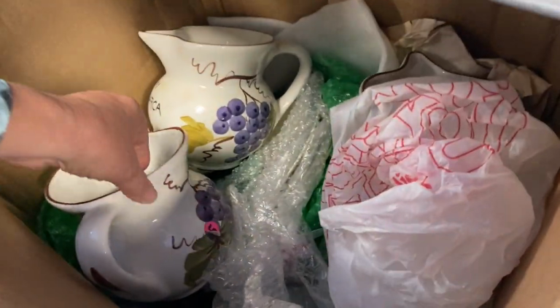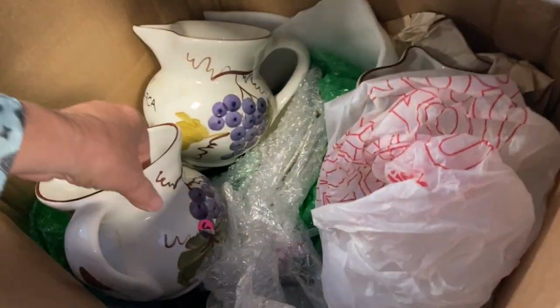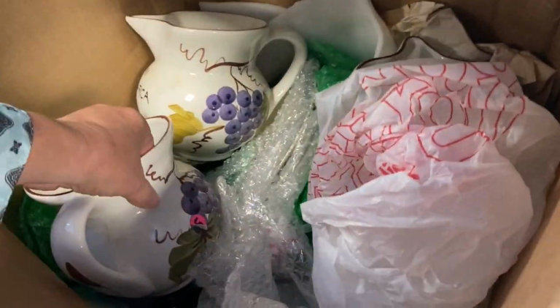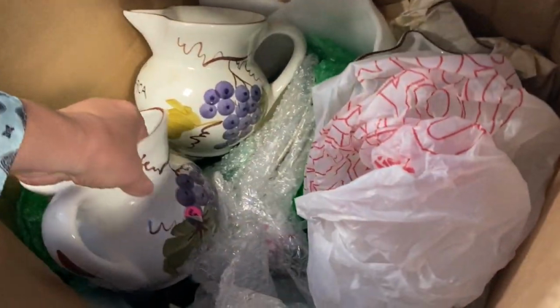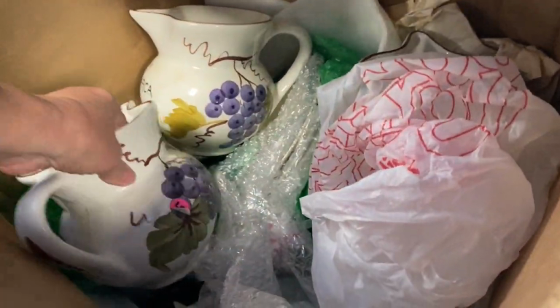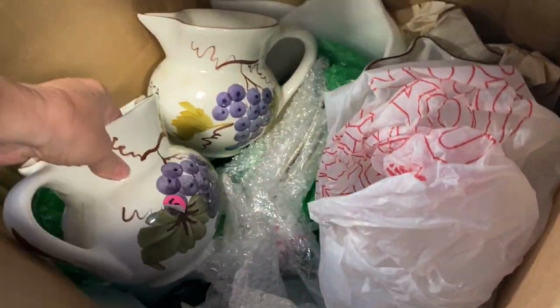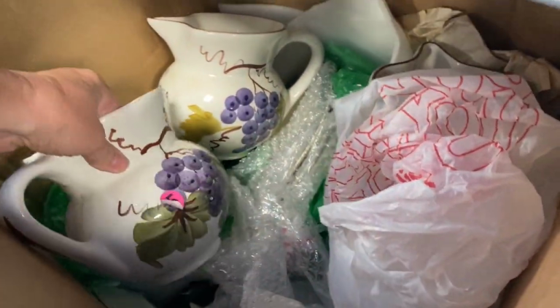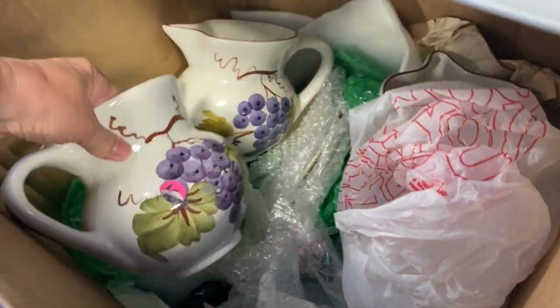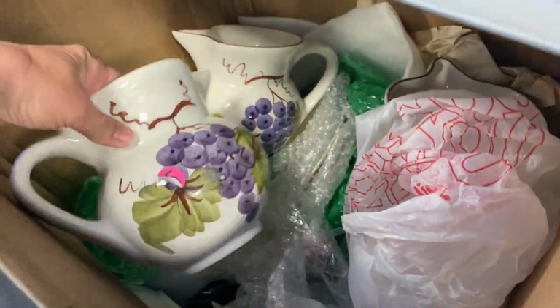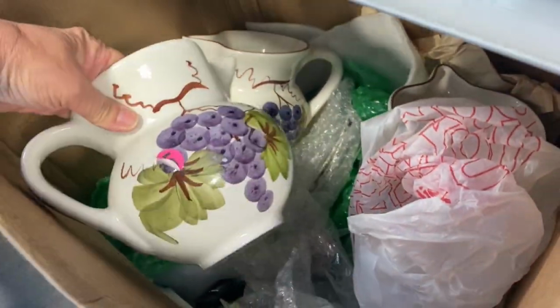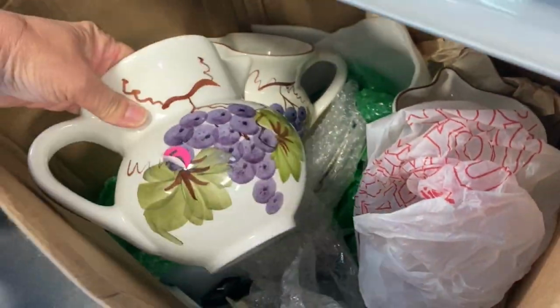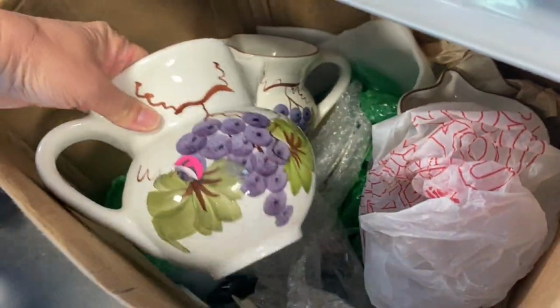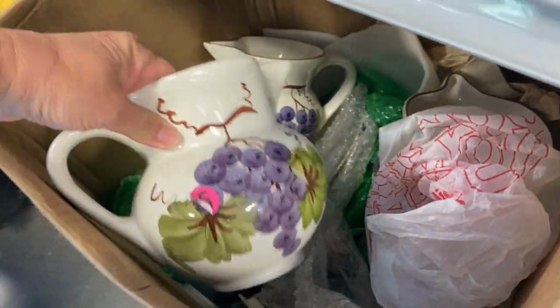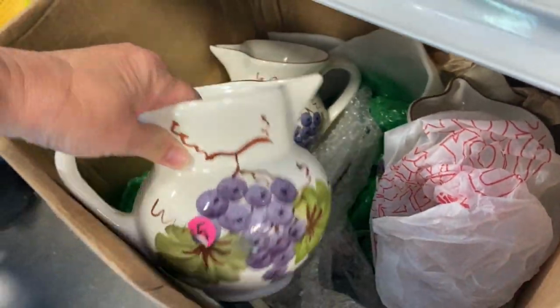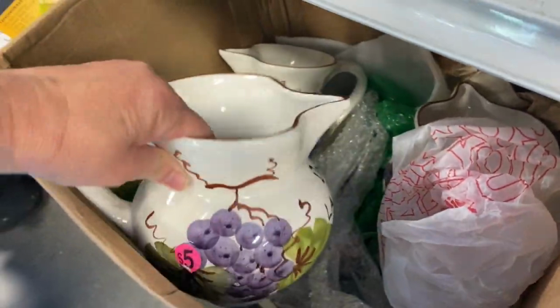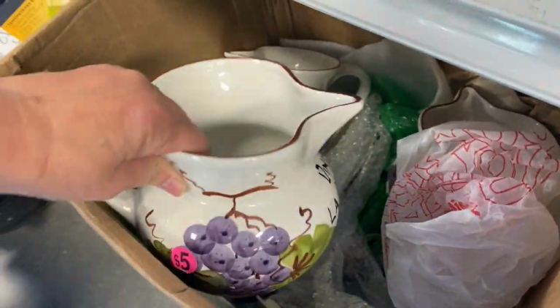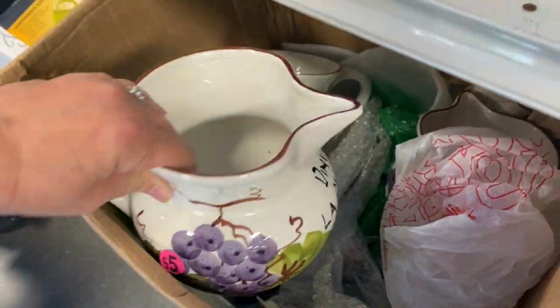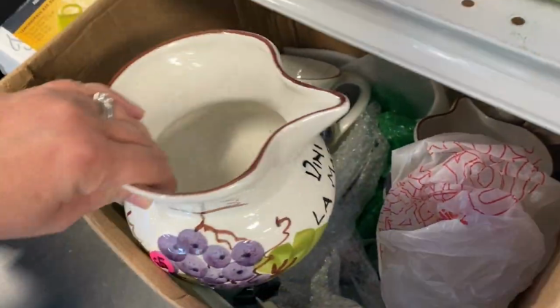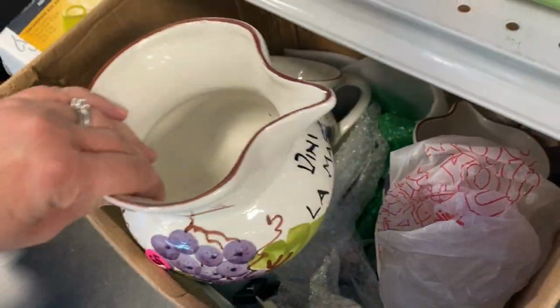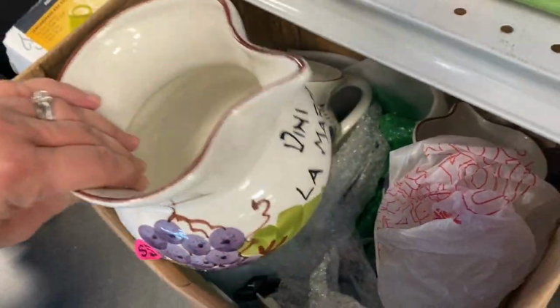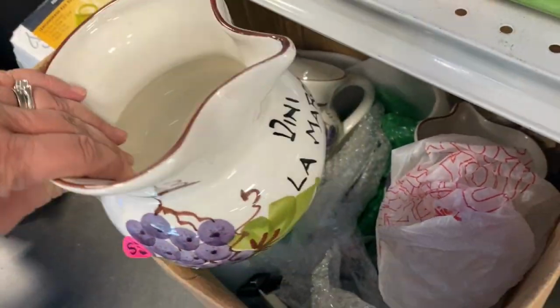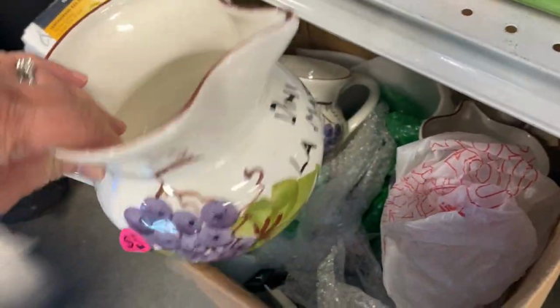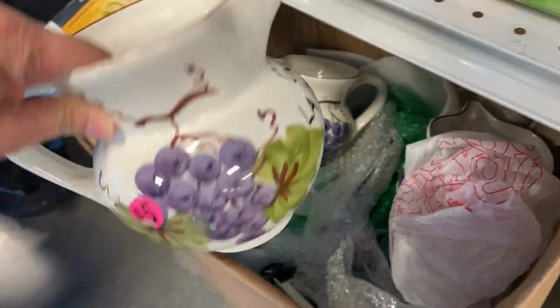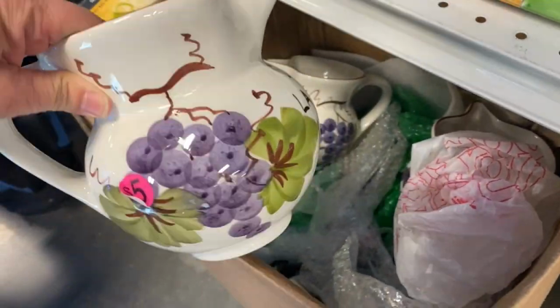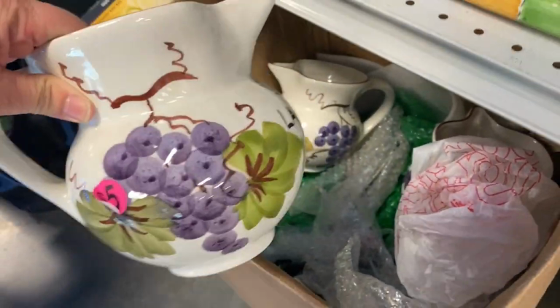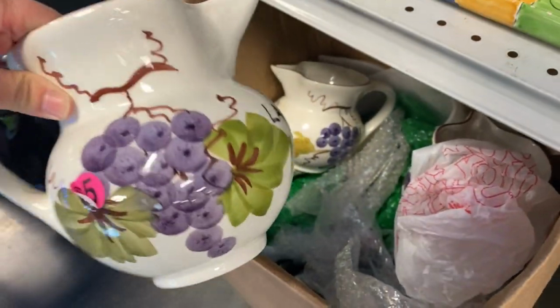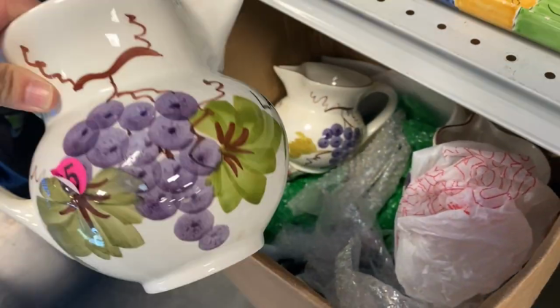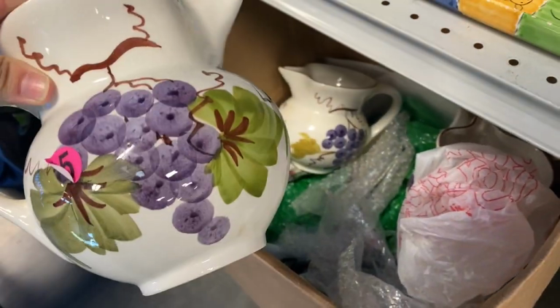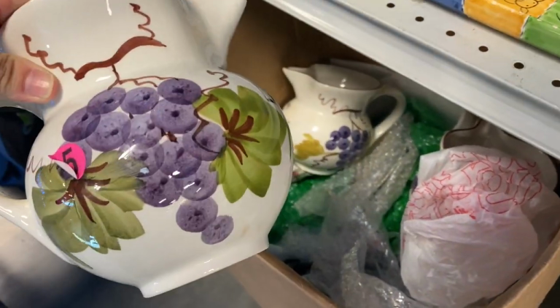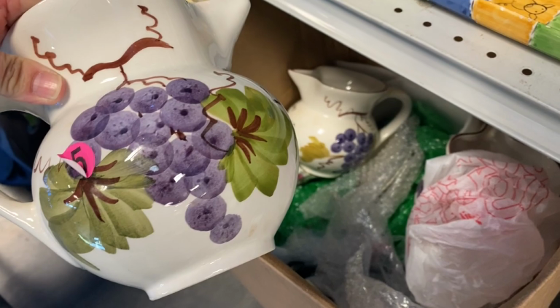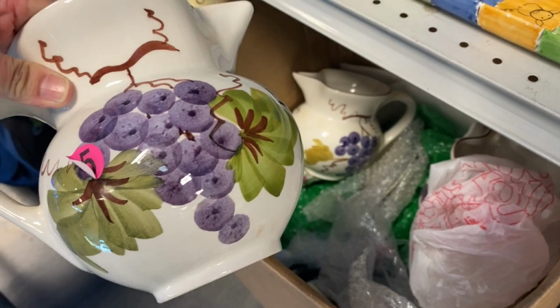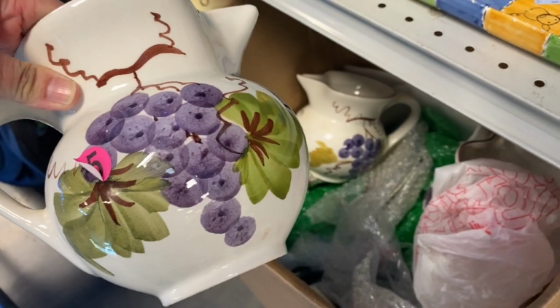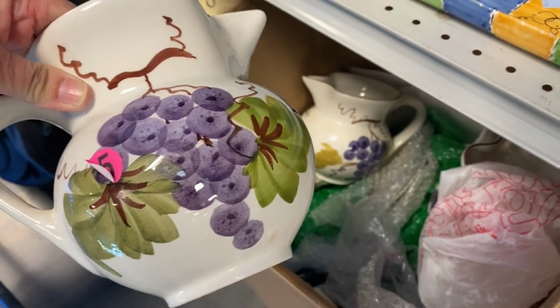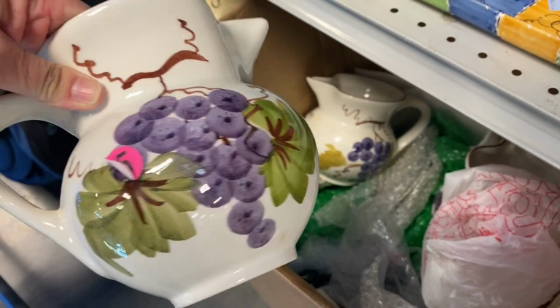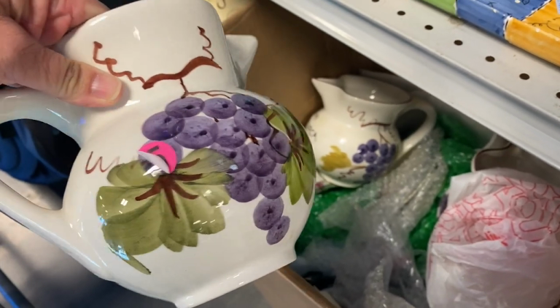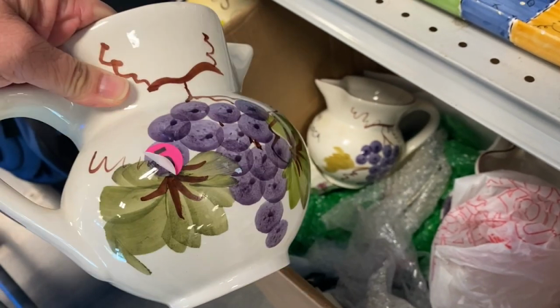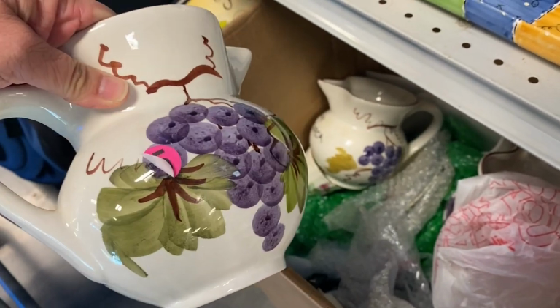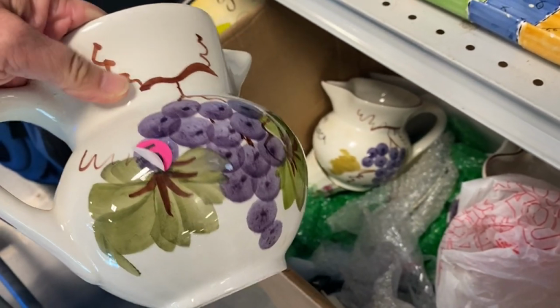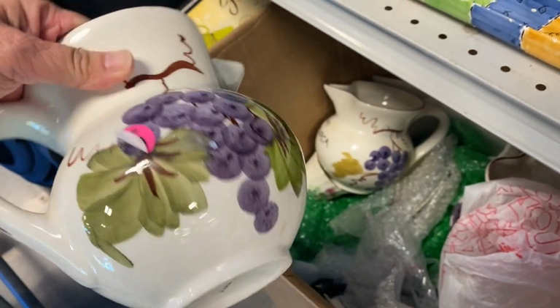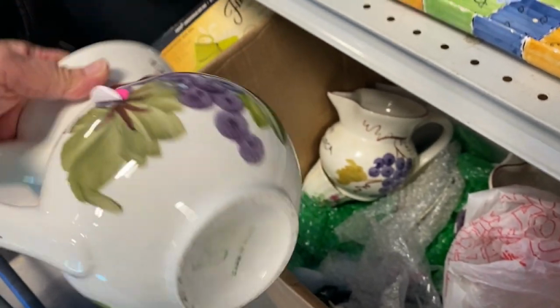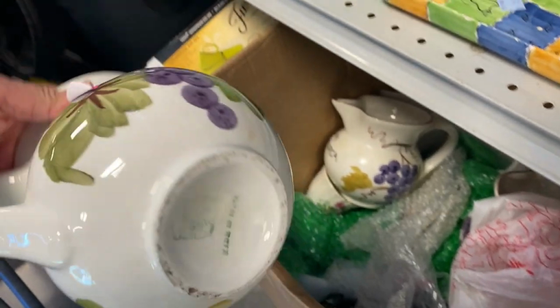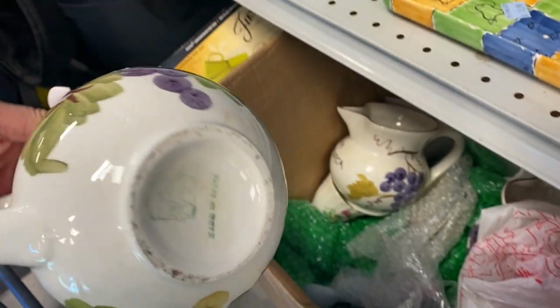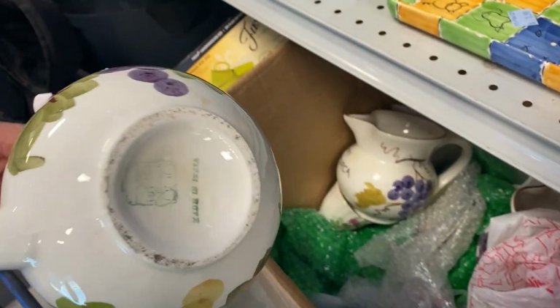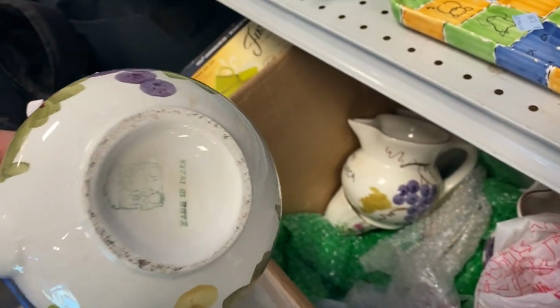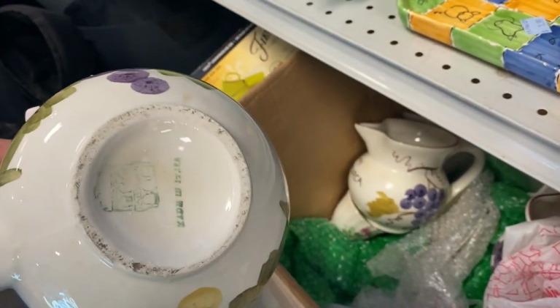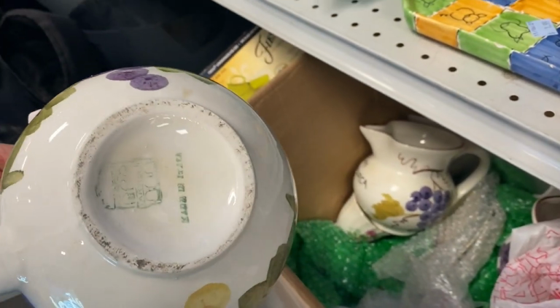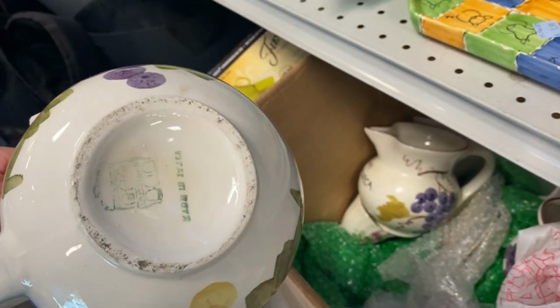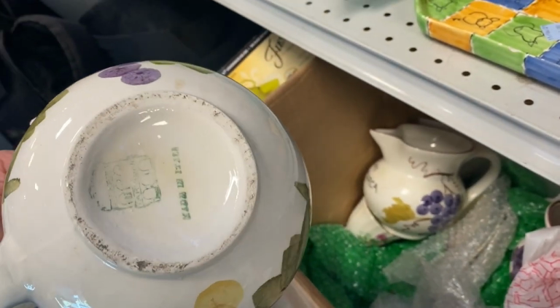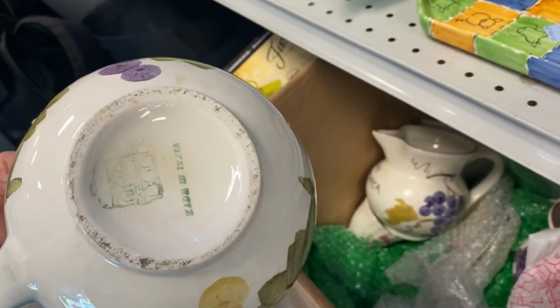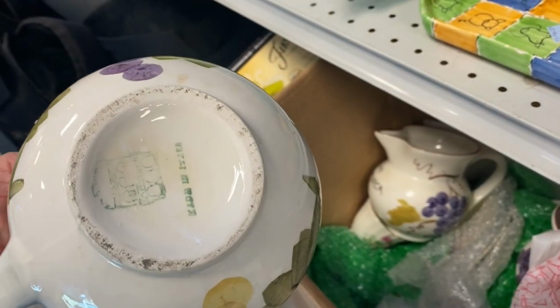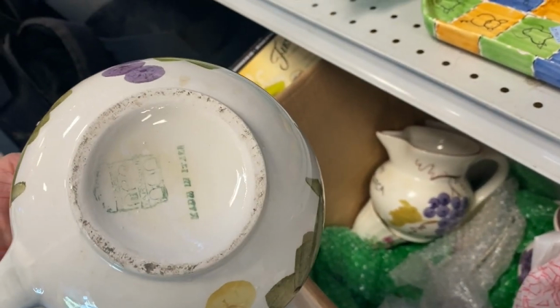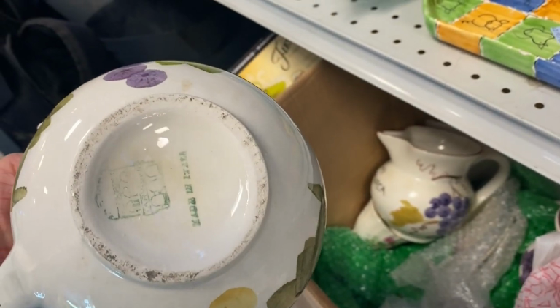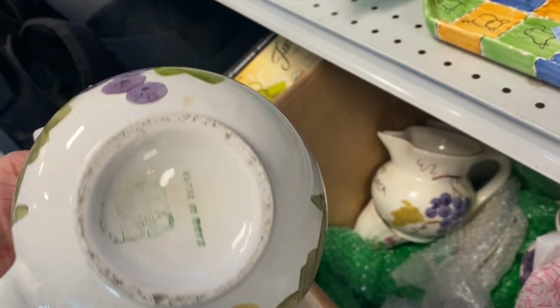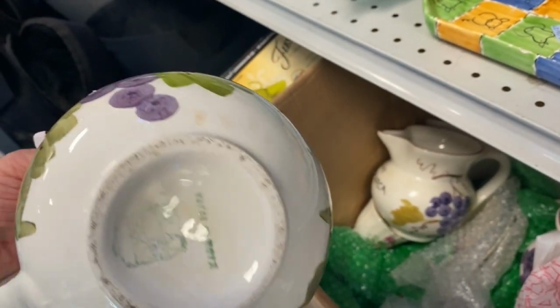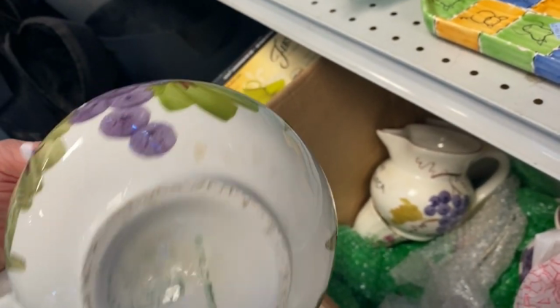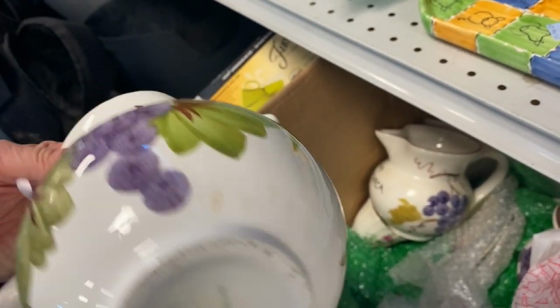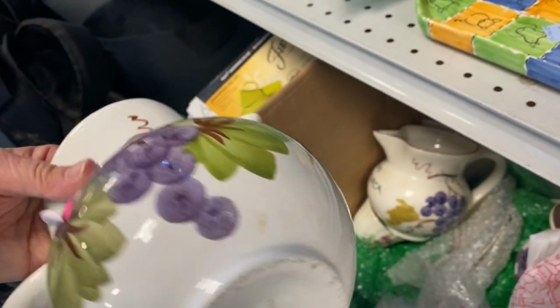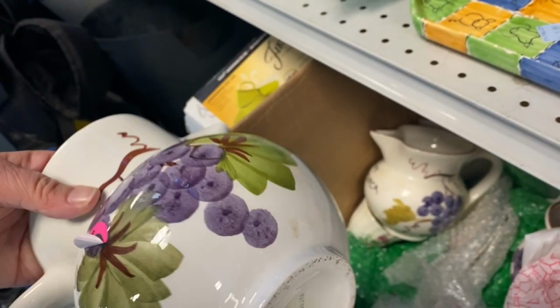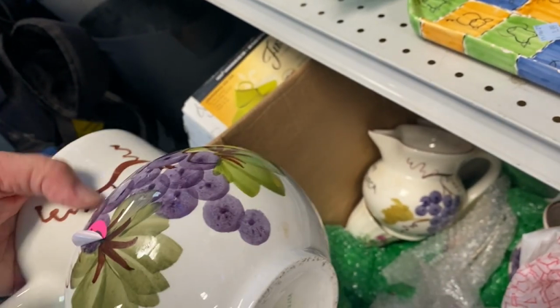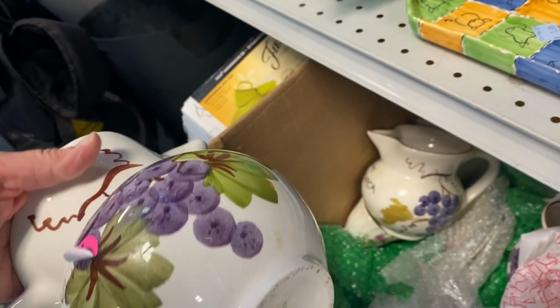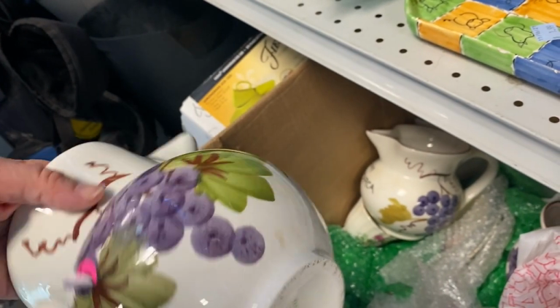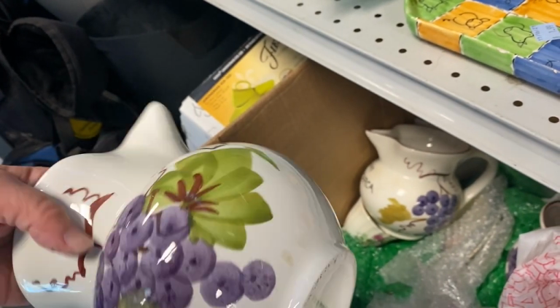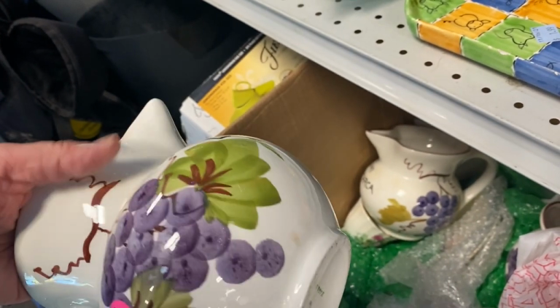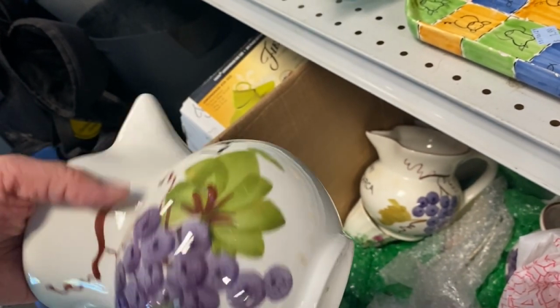I always check out the boxes, y'all, and this one had three hand-painted pictures that were made in Italy.